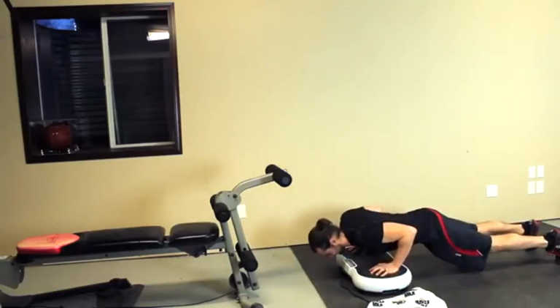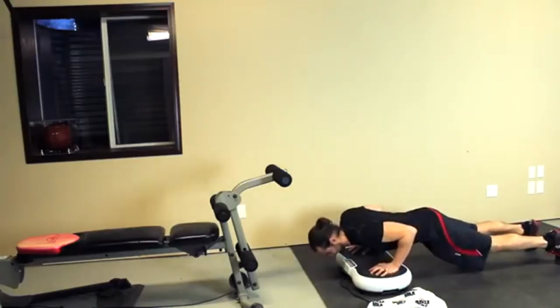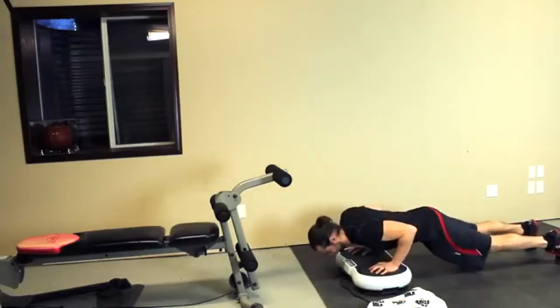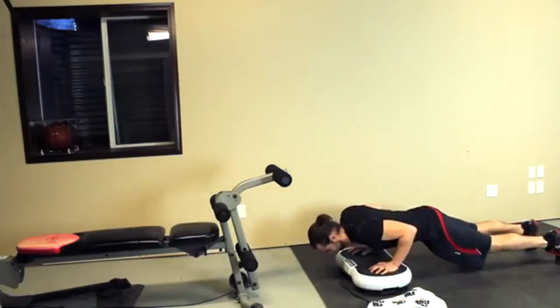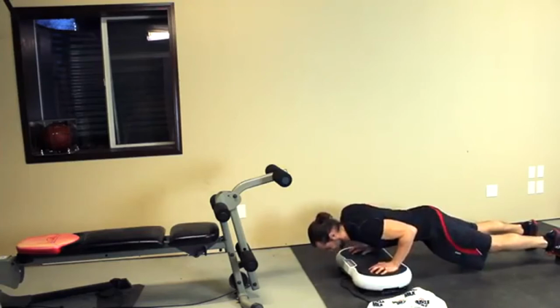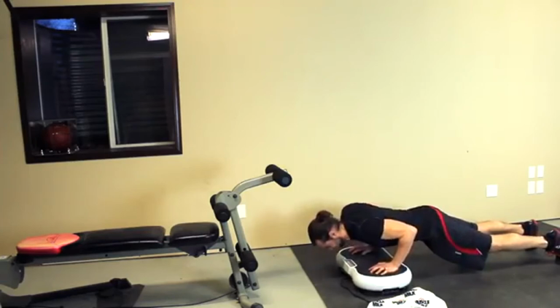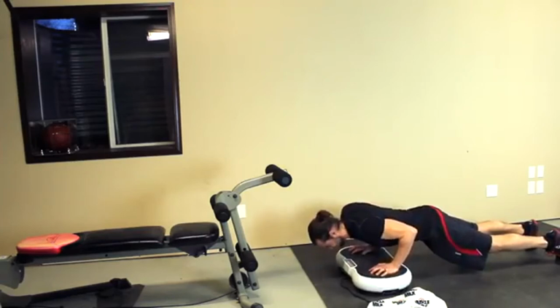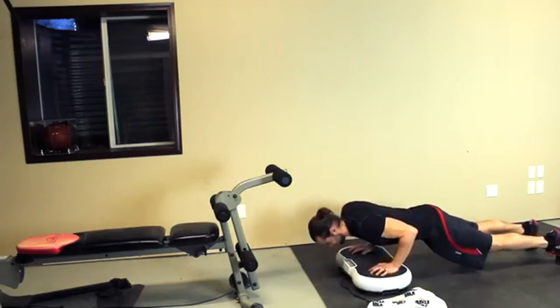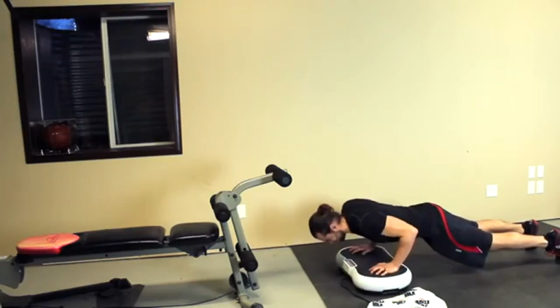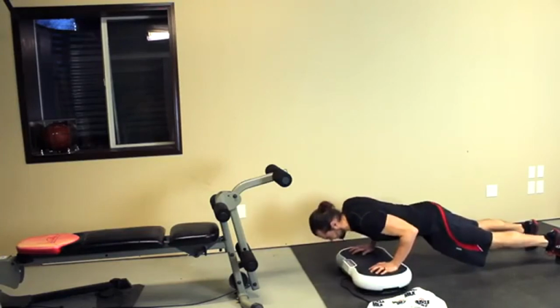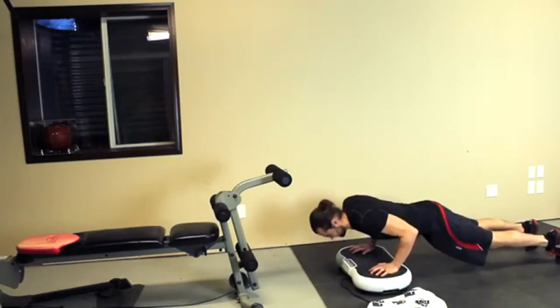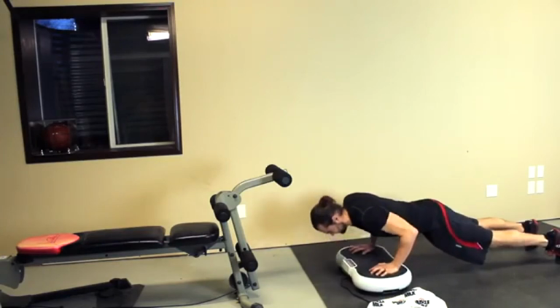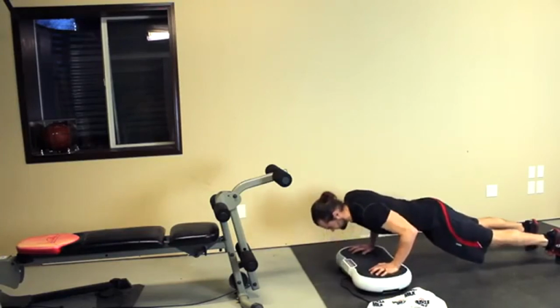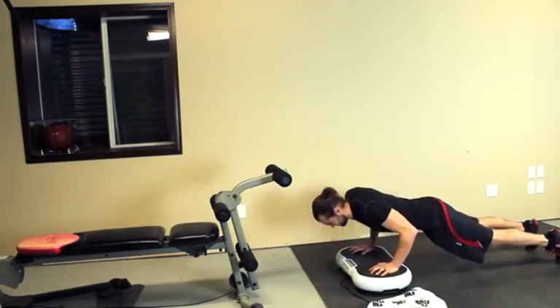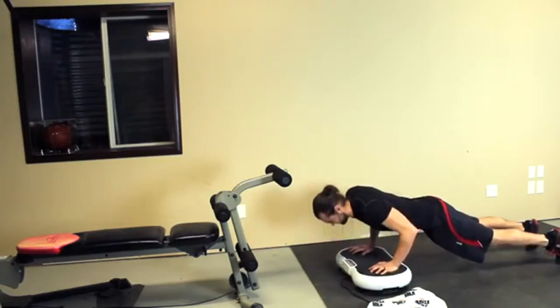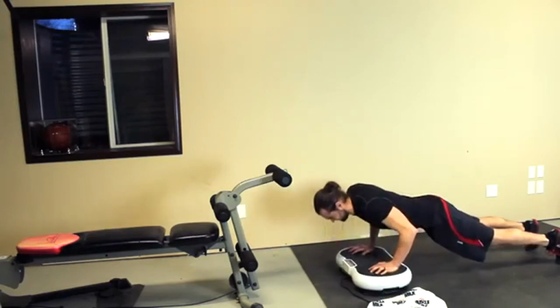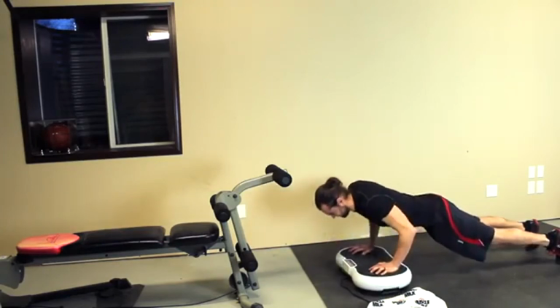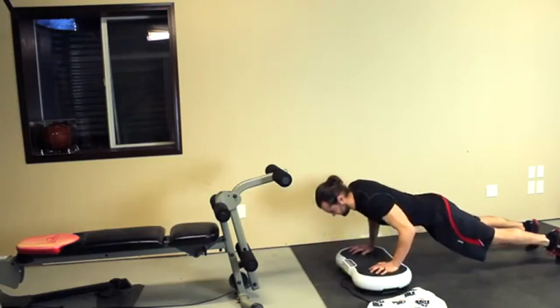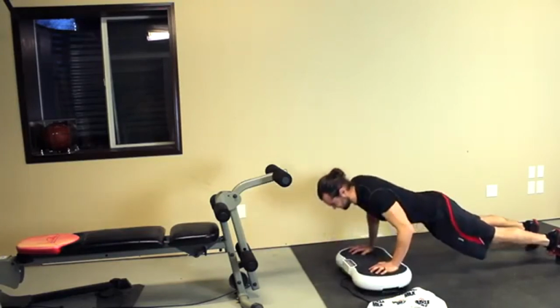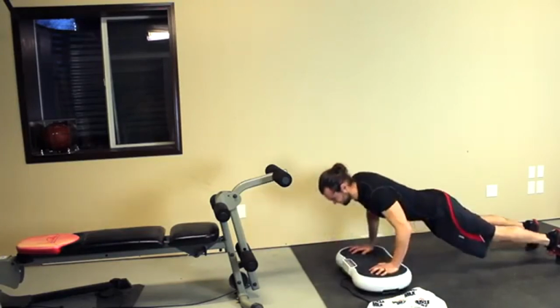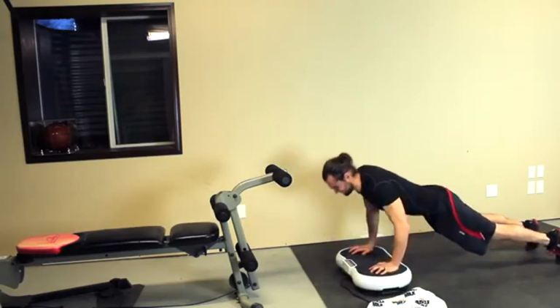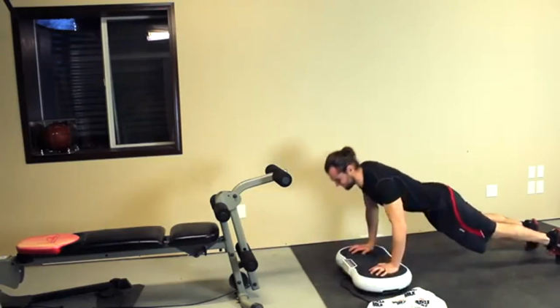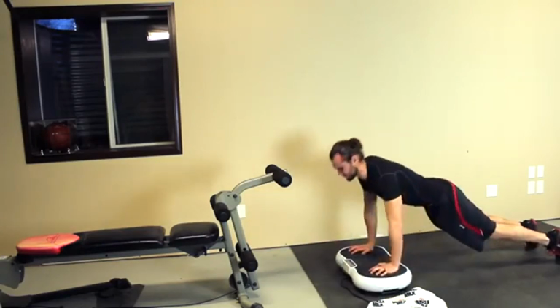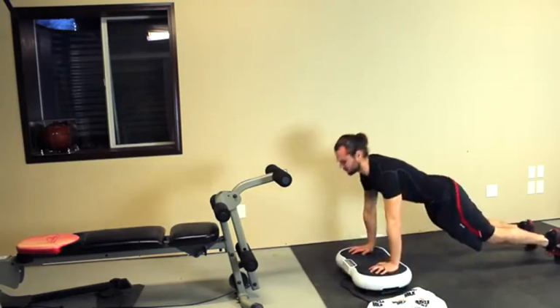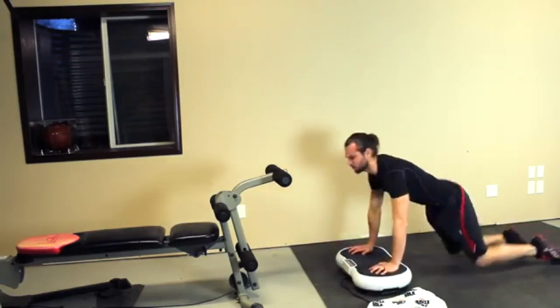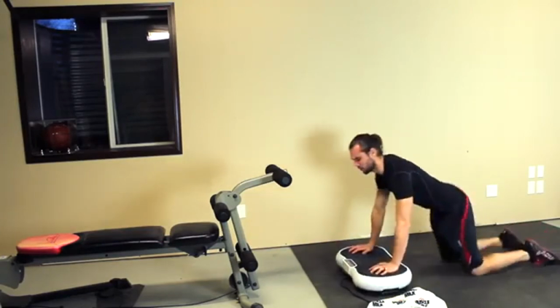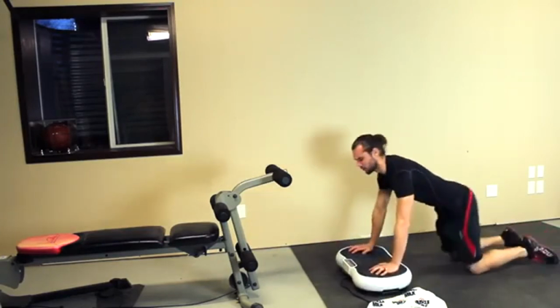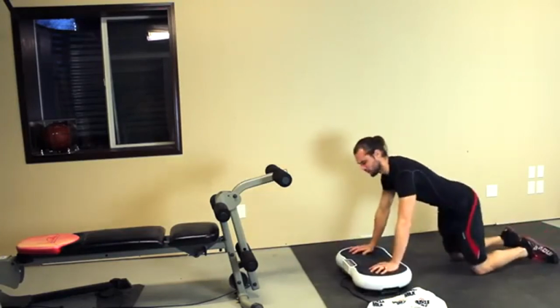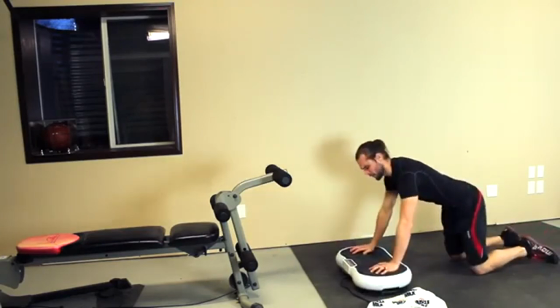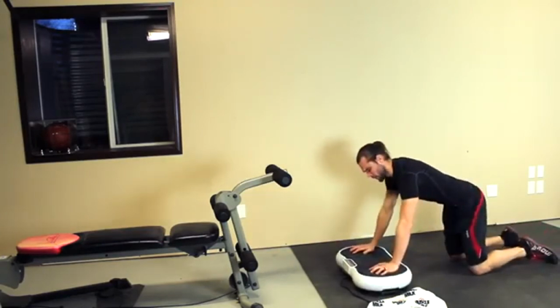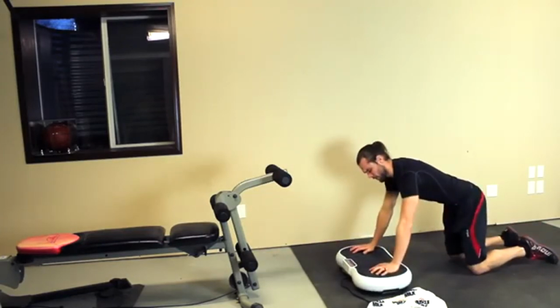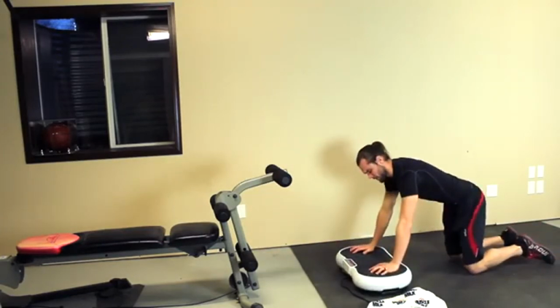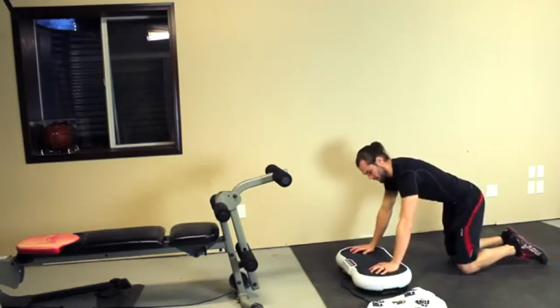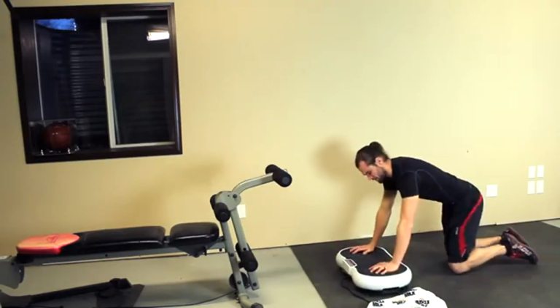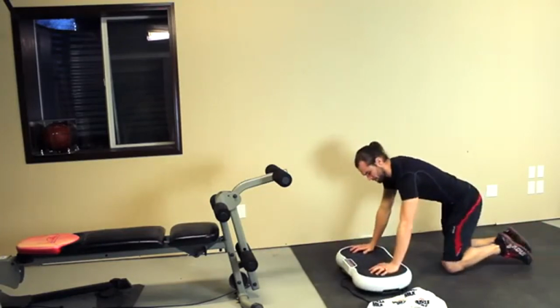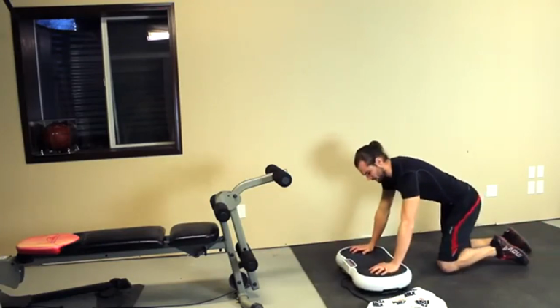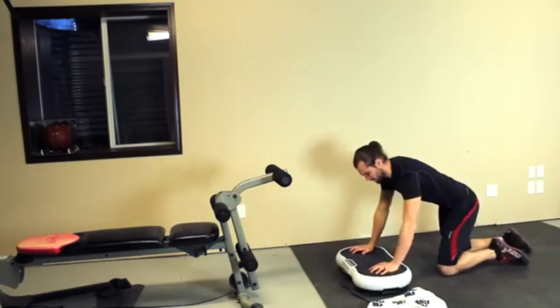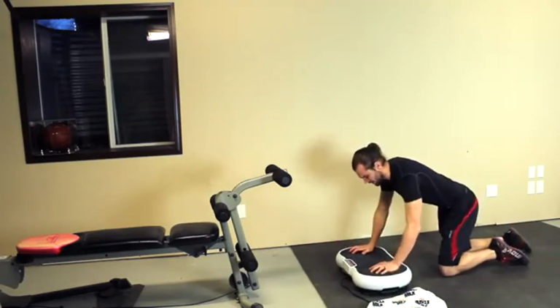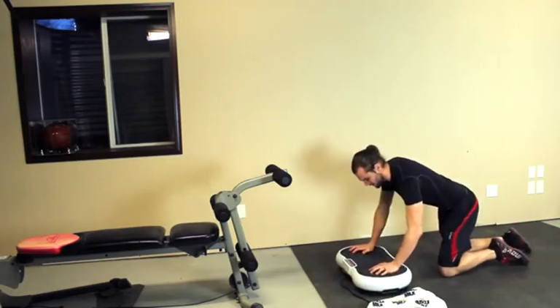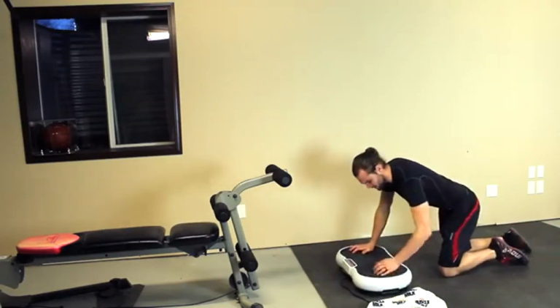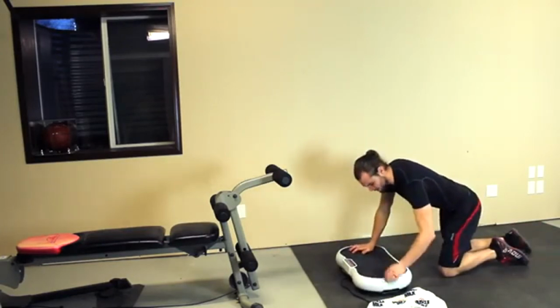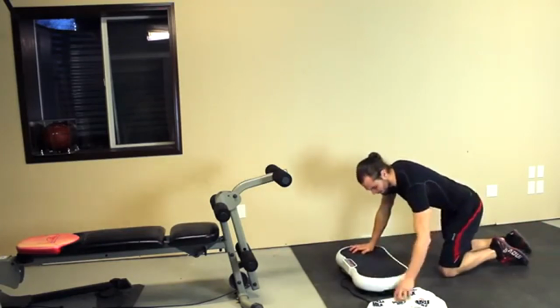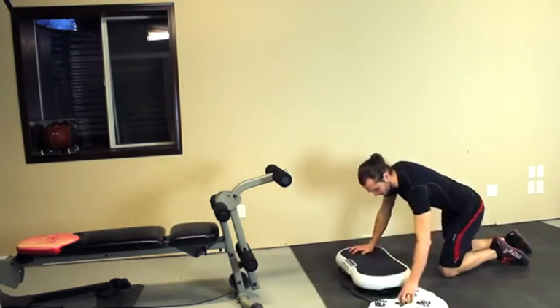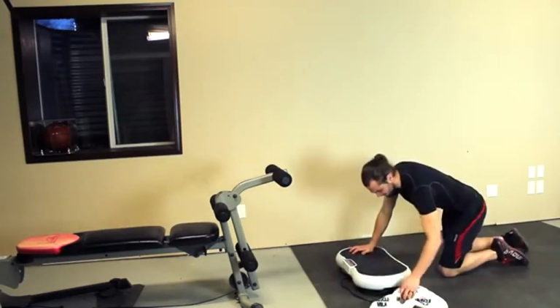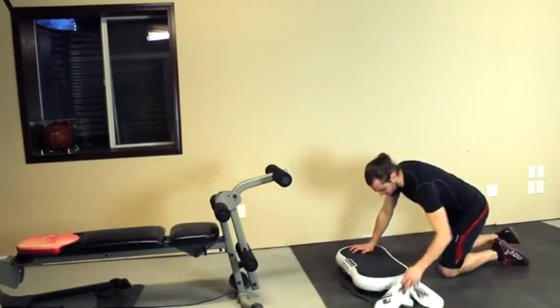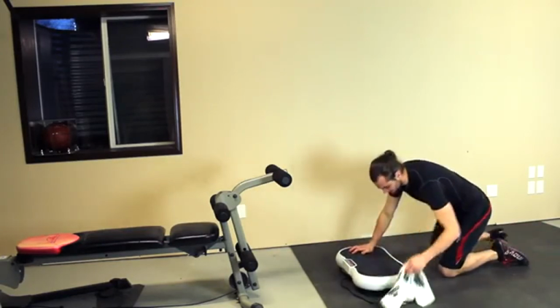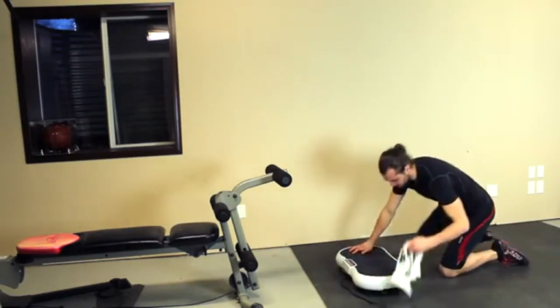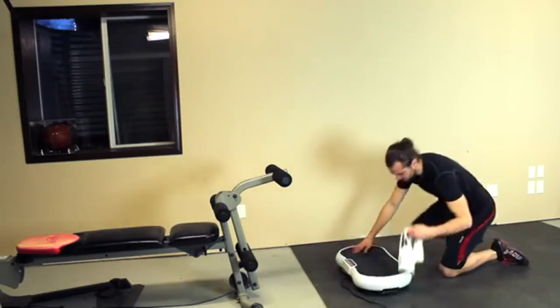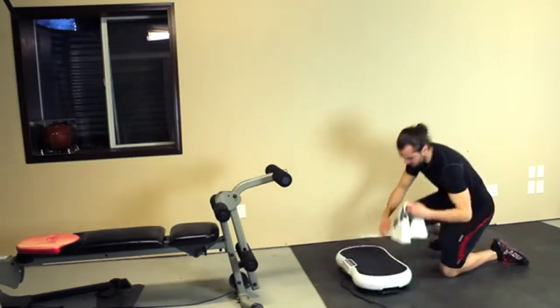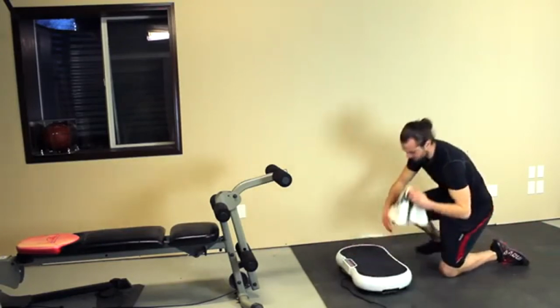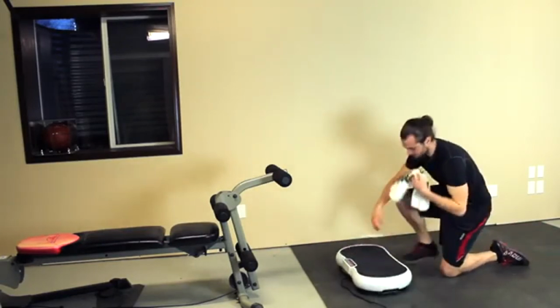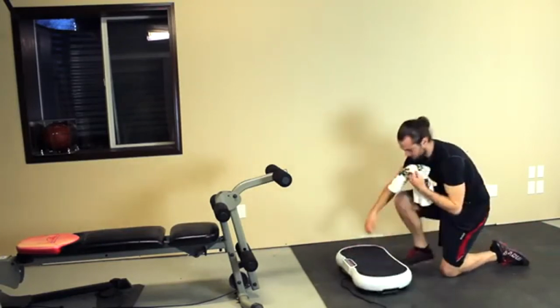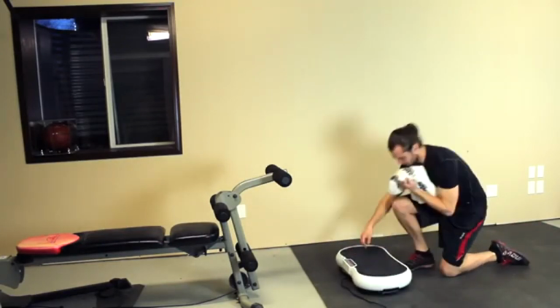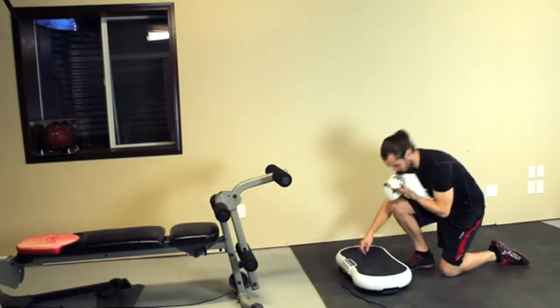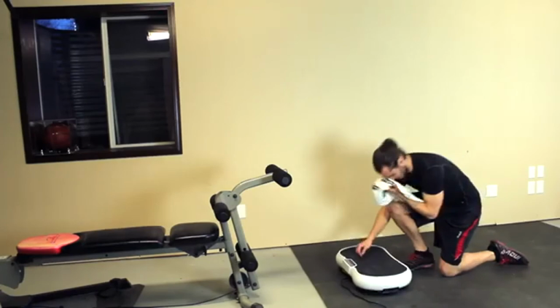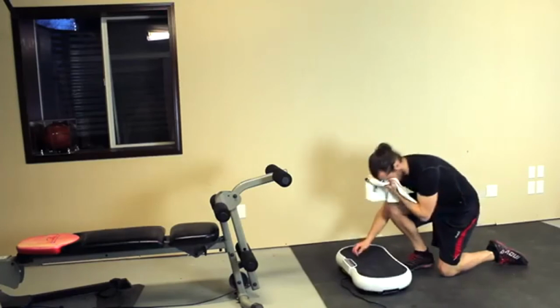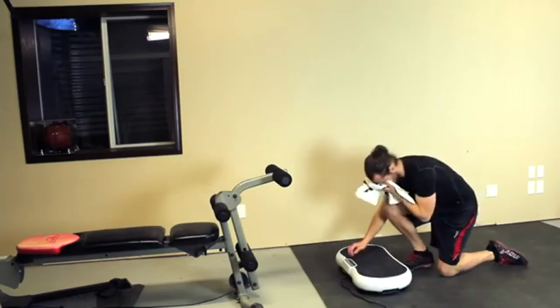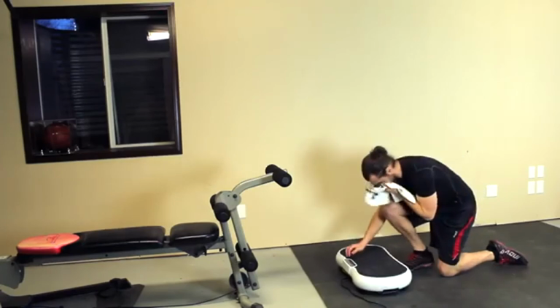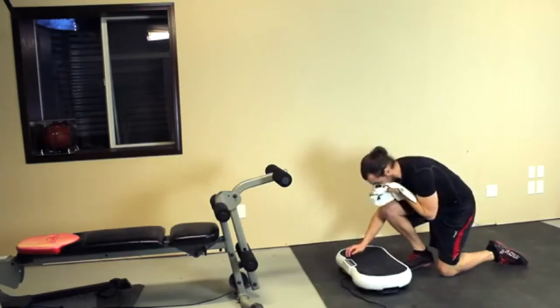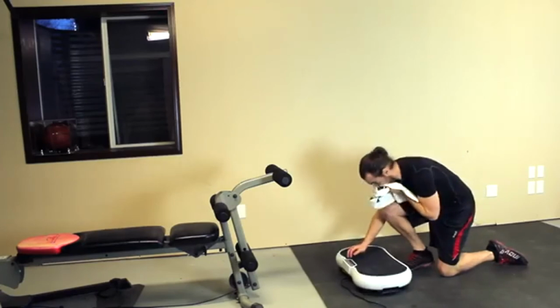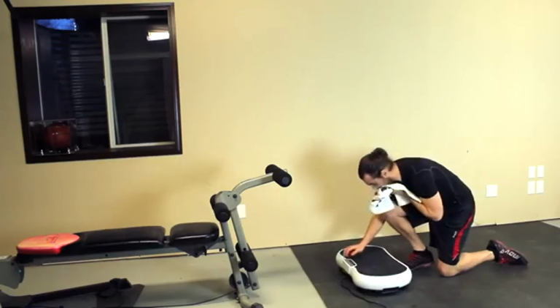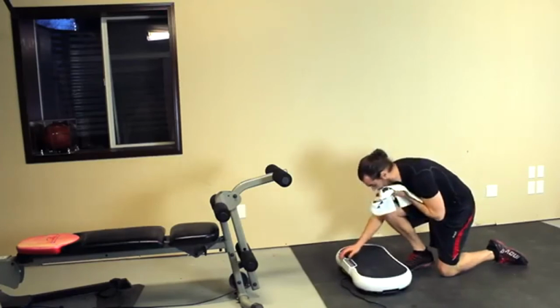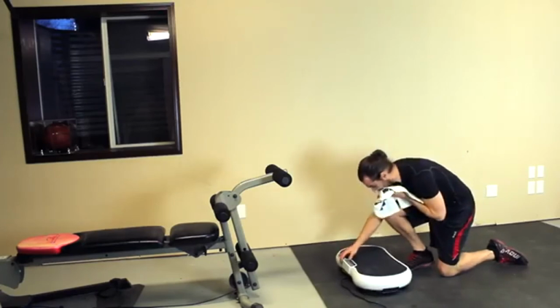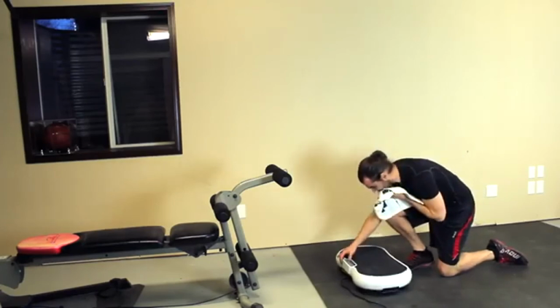Improve muscle strength, flexibility, and circulation with the Hurdle Vibrating Exercise and Fitness Platform.